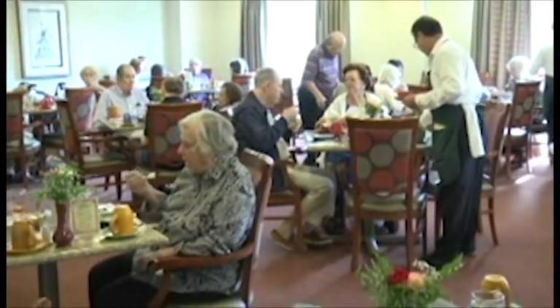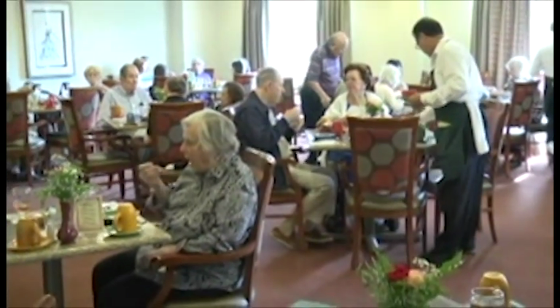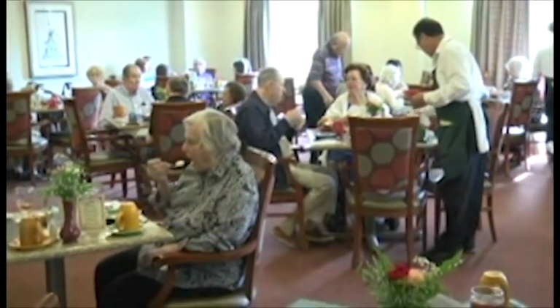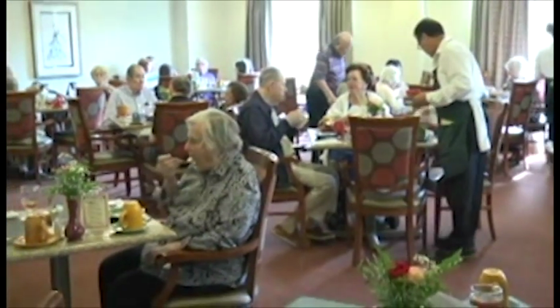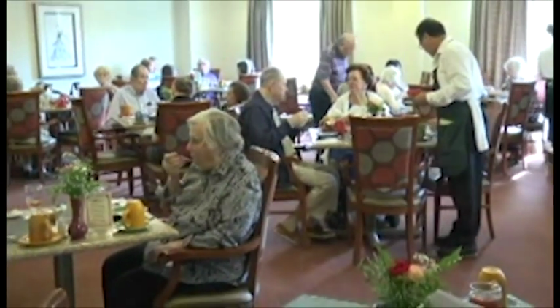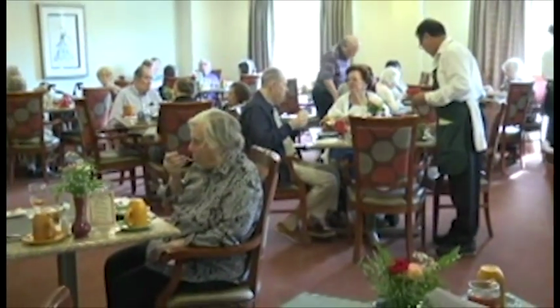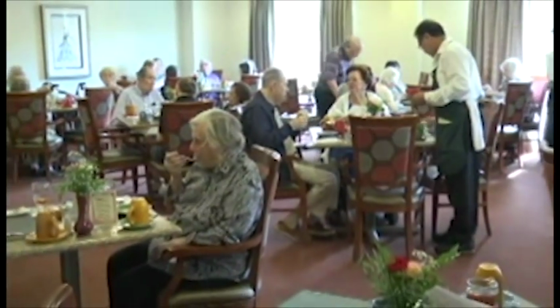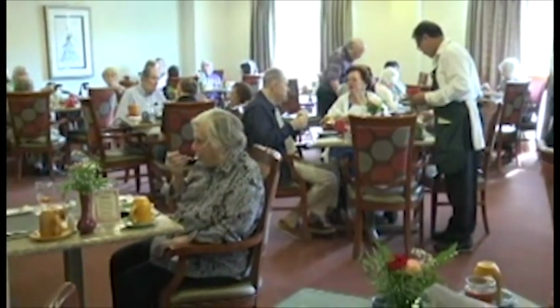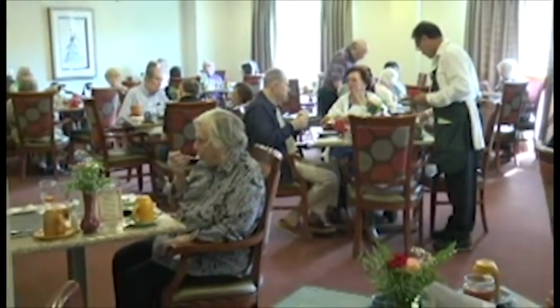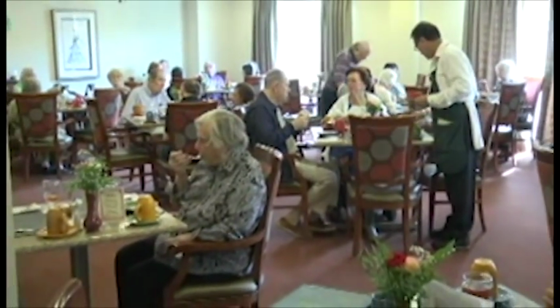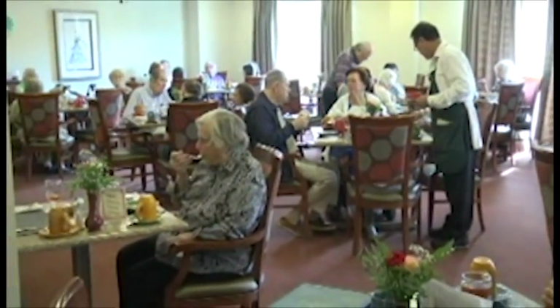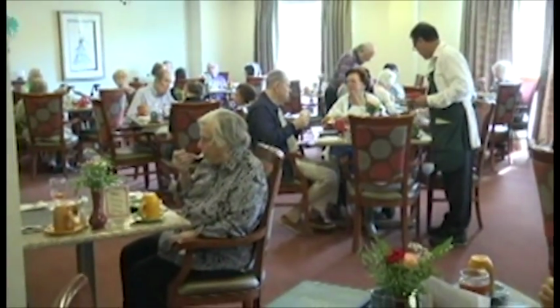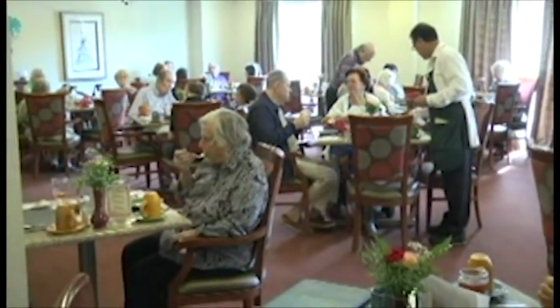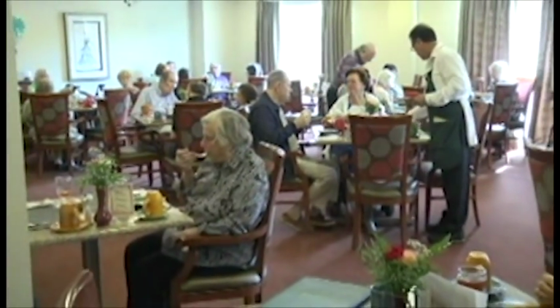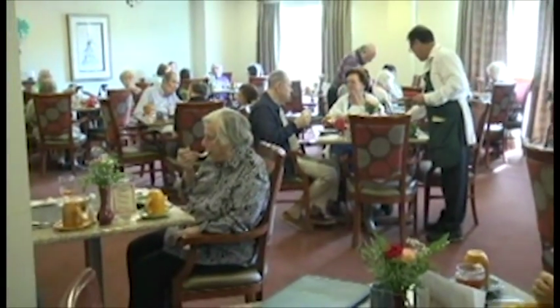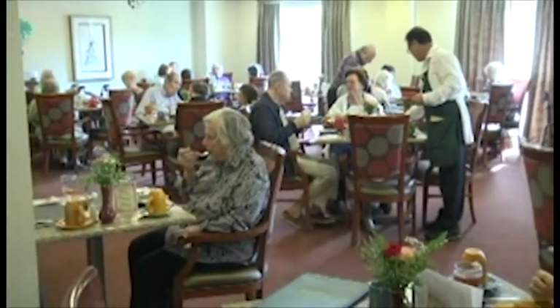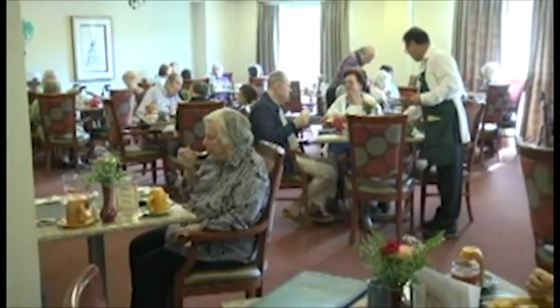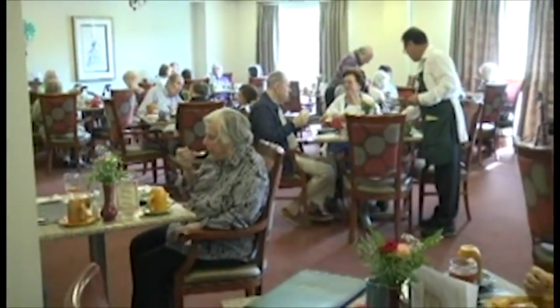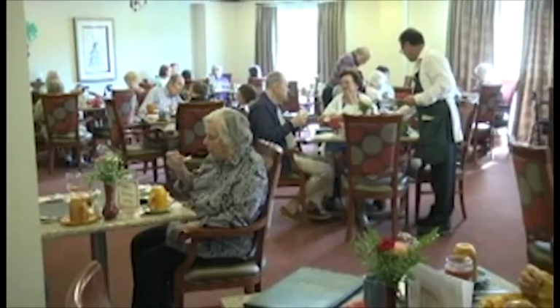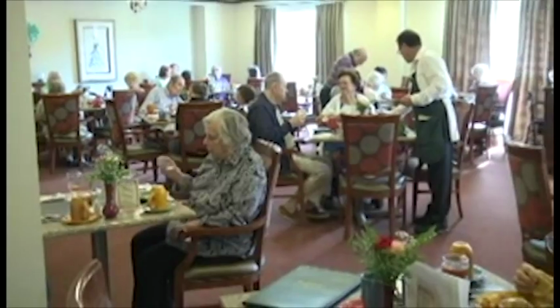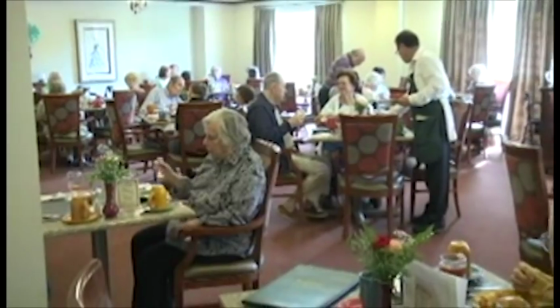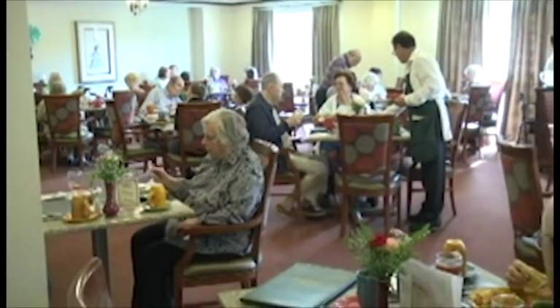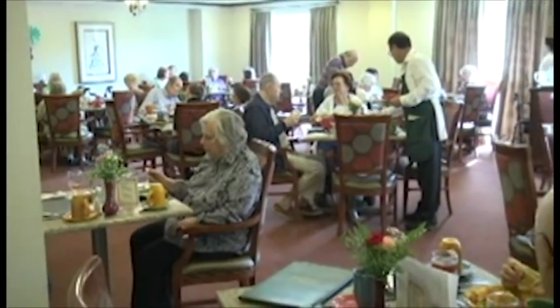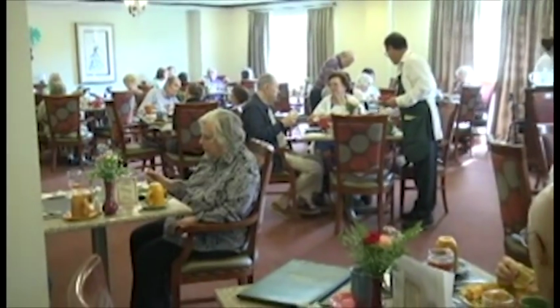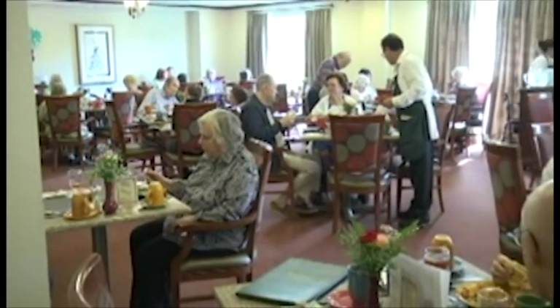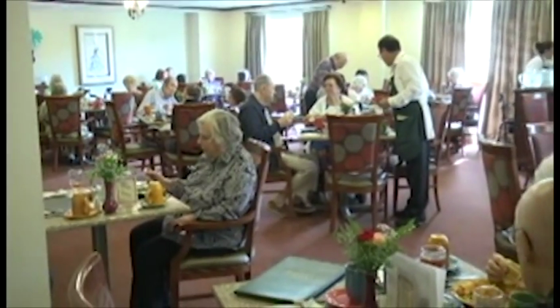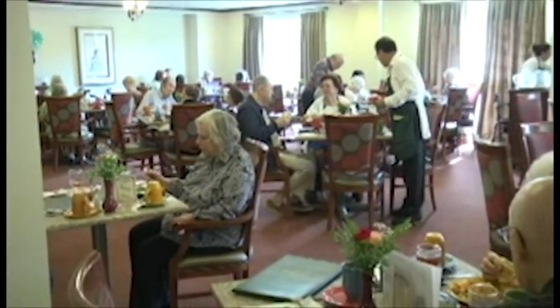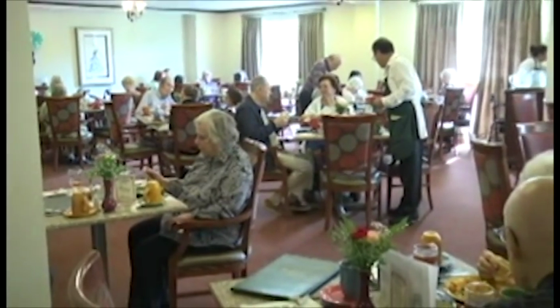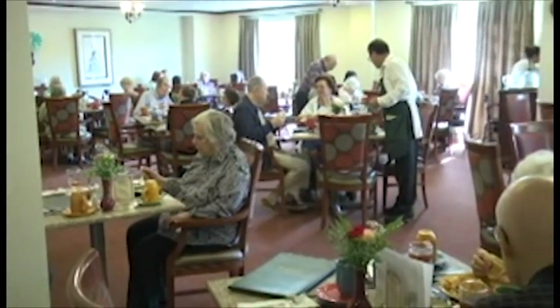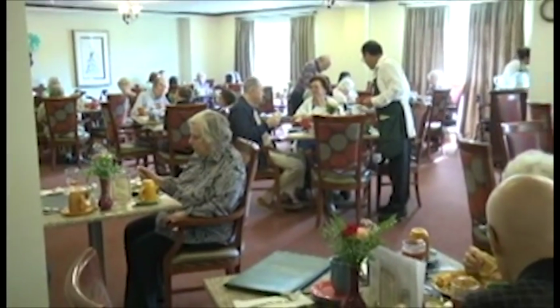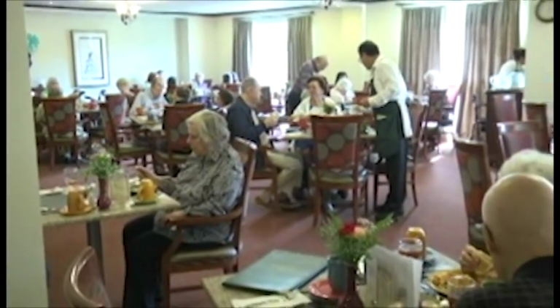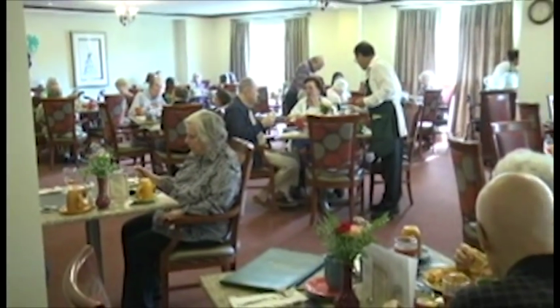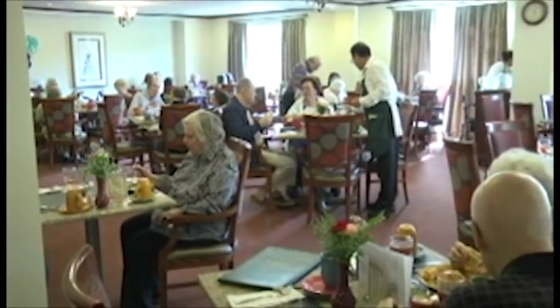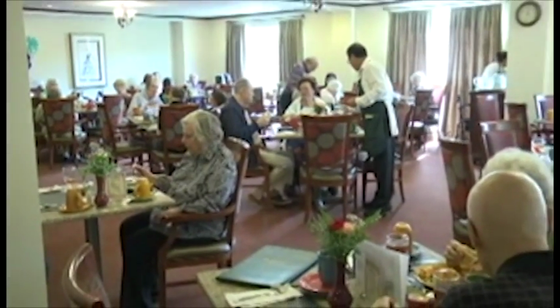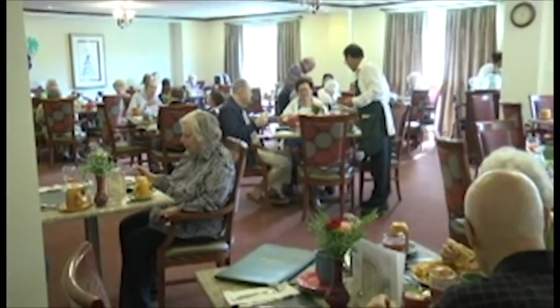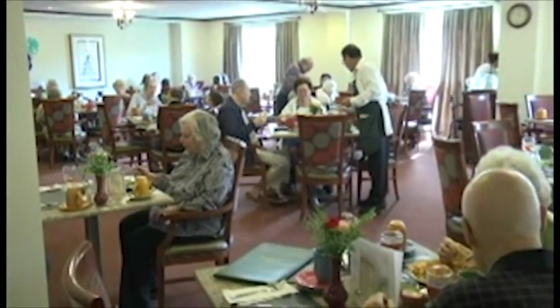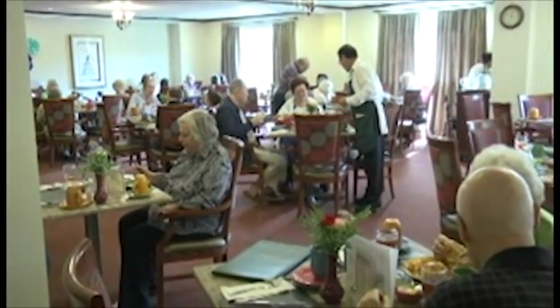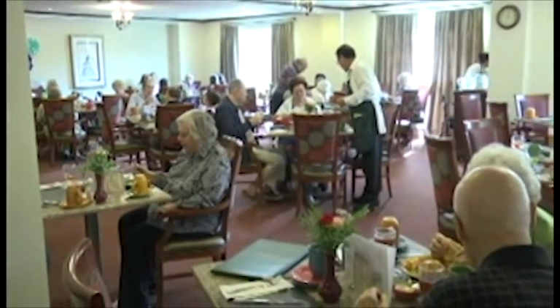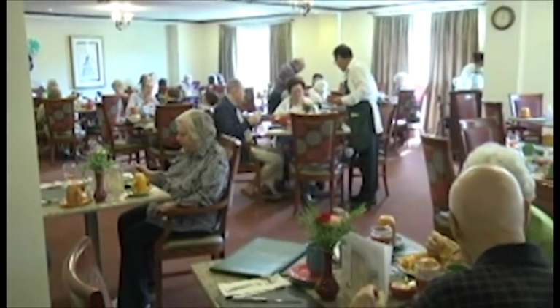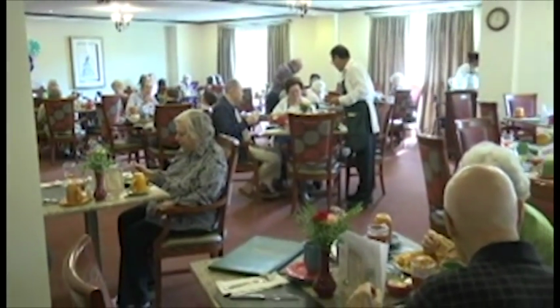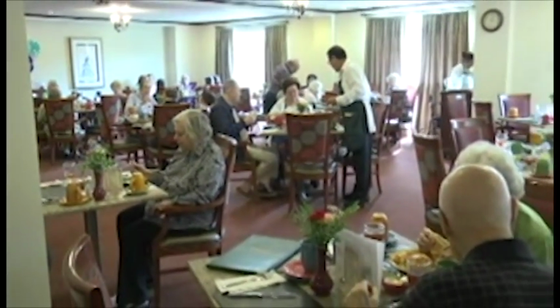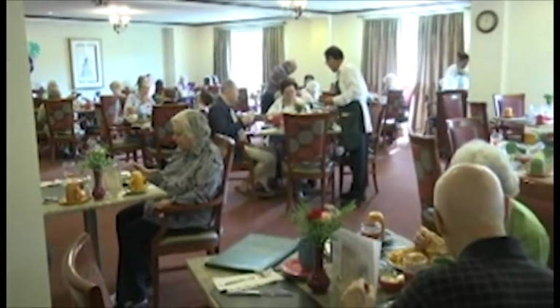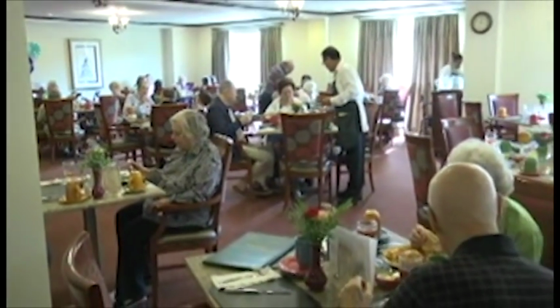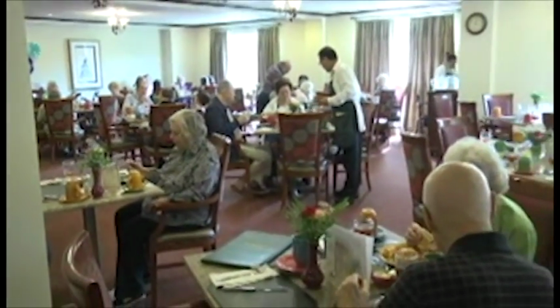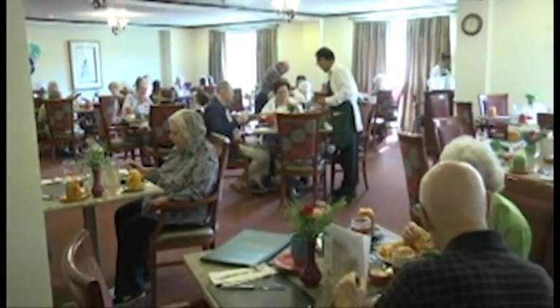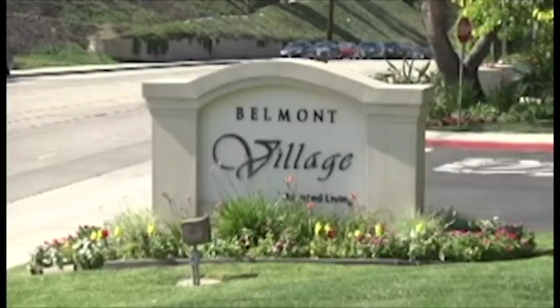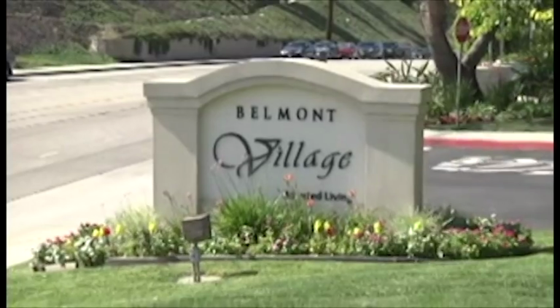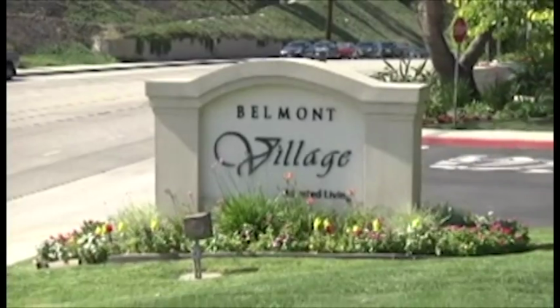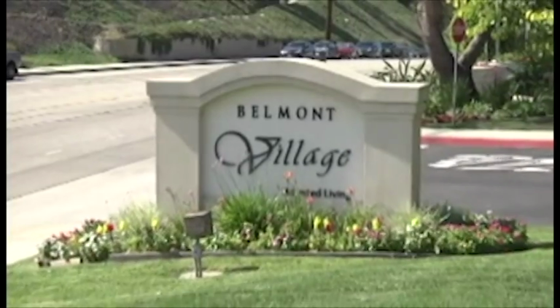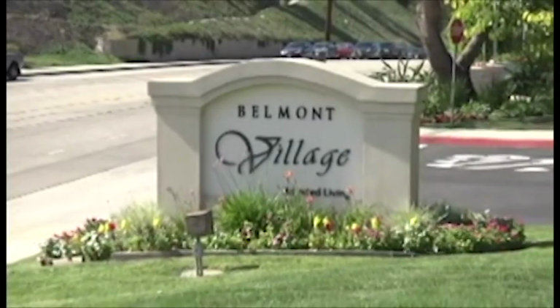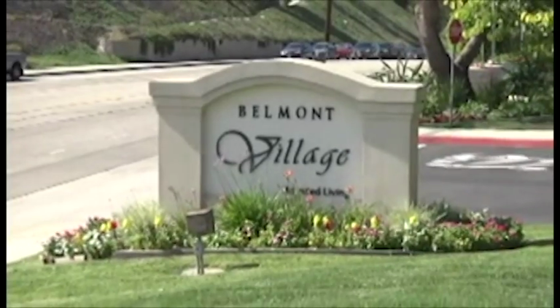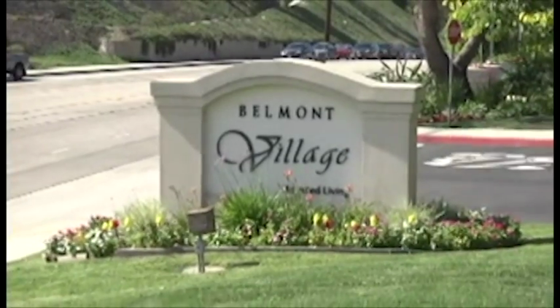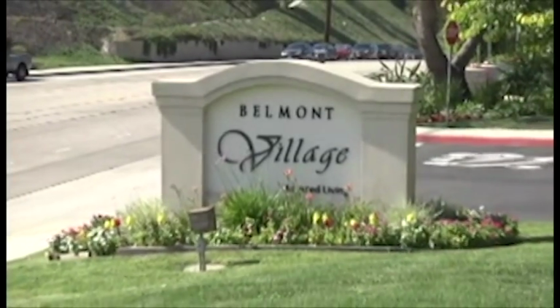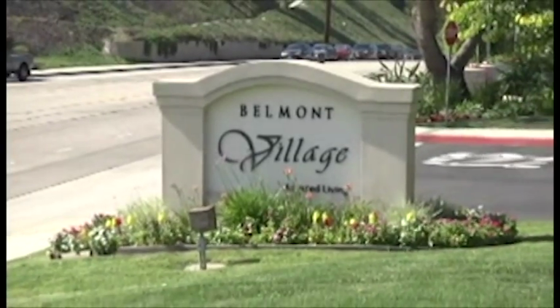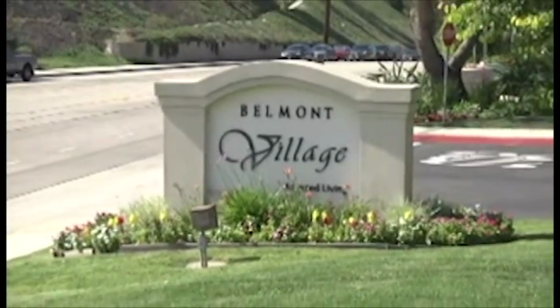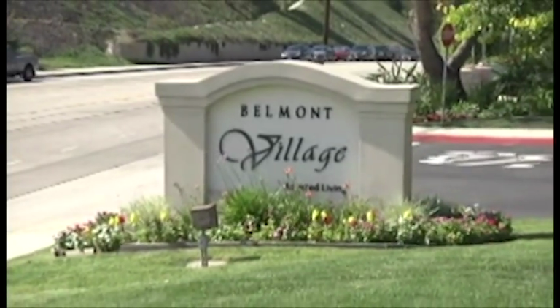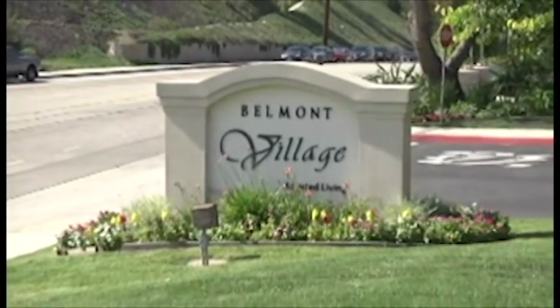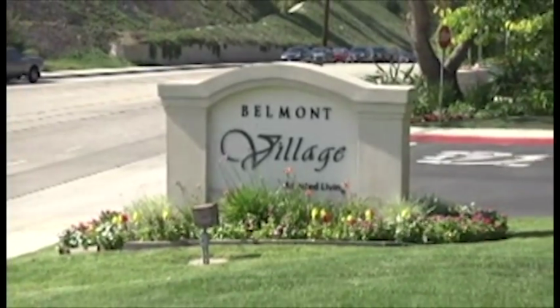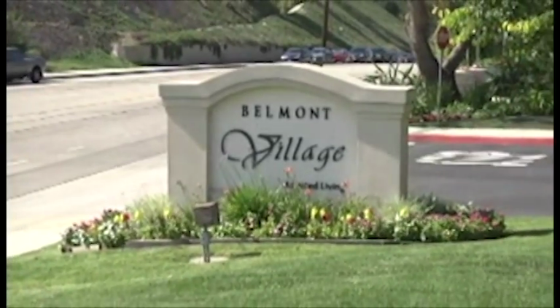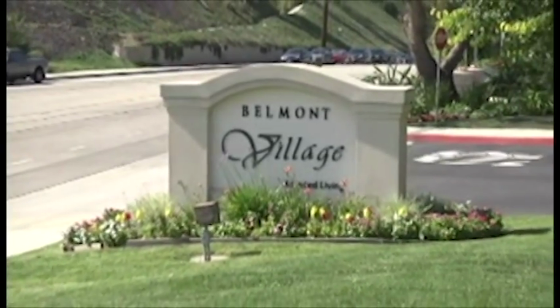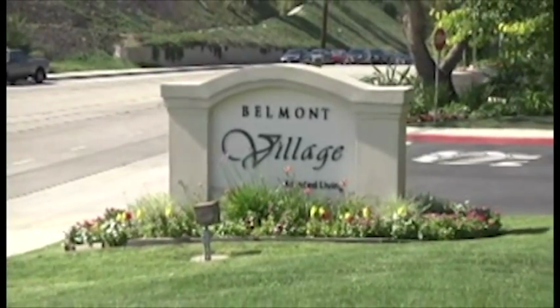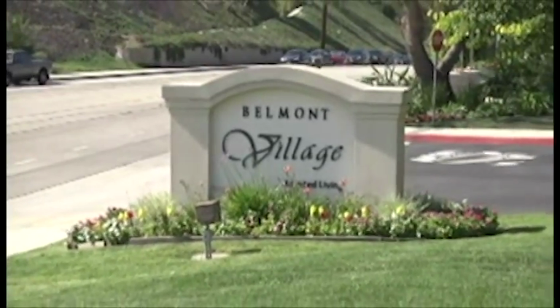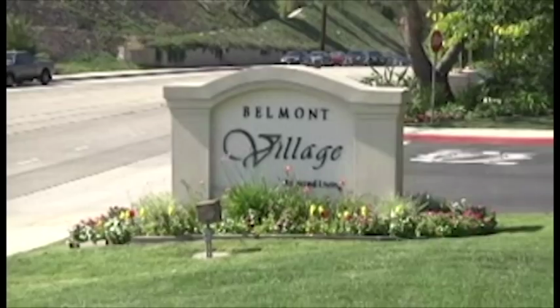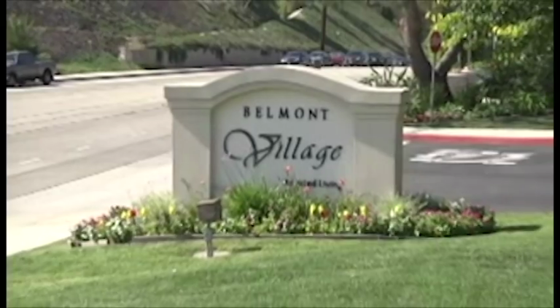And where exactly is Belmont Village? We're located on Crestridge Road, just around the corner from the Palos Verdes Art Center.